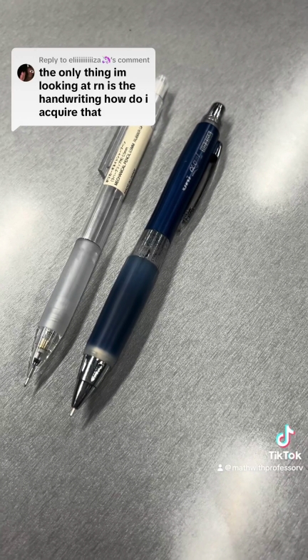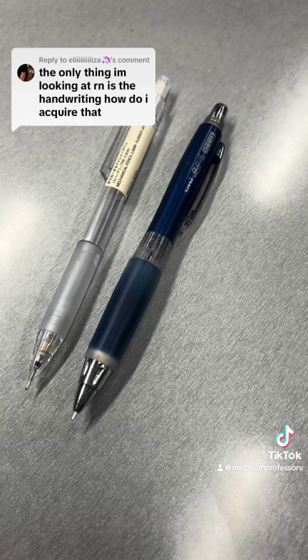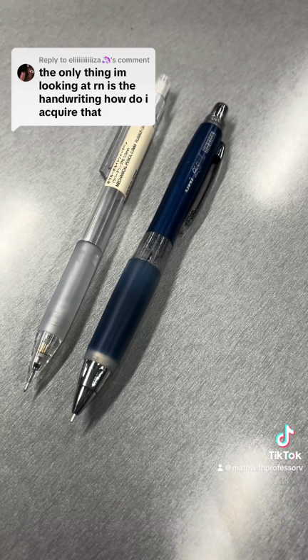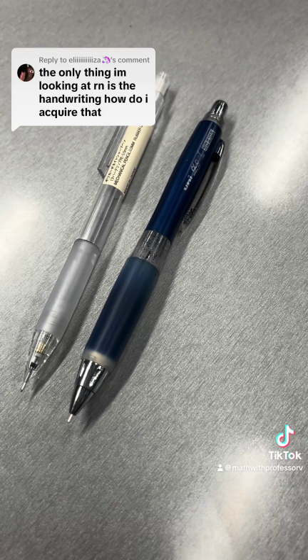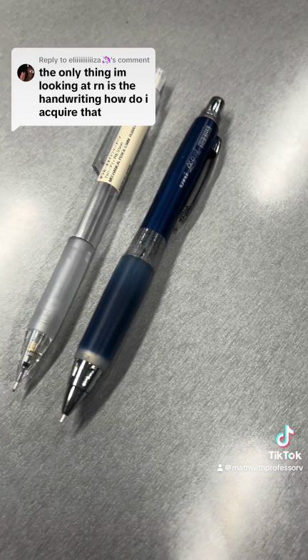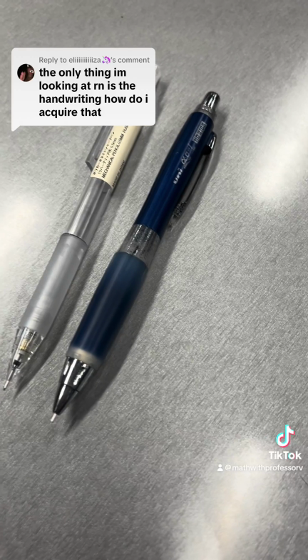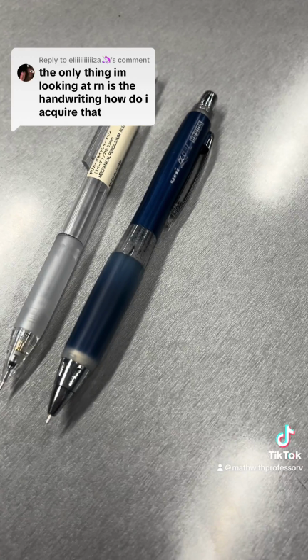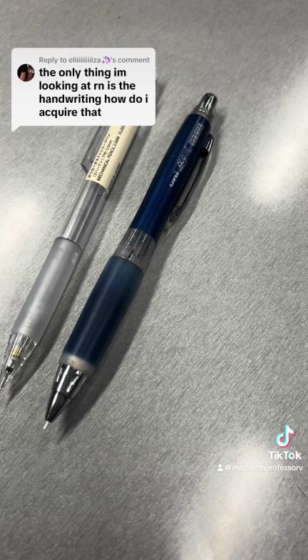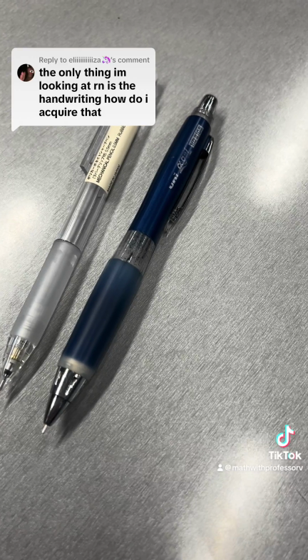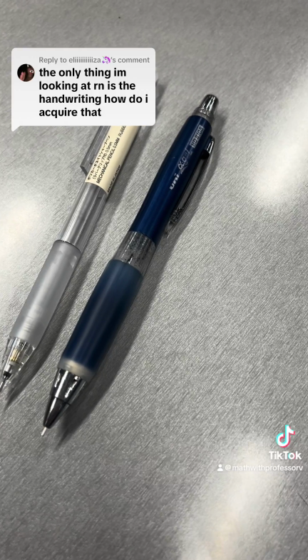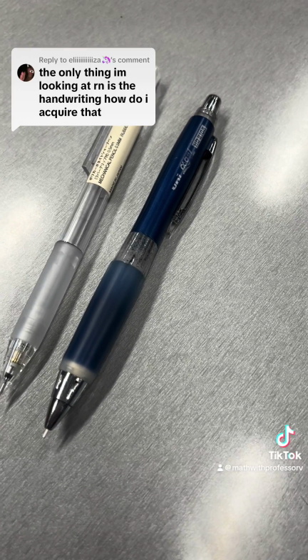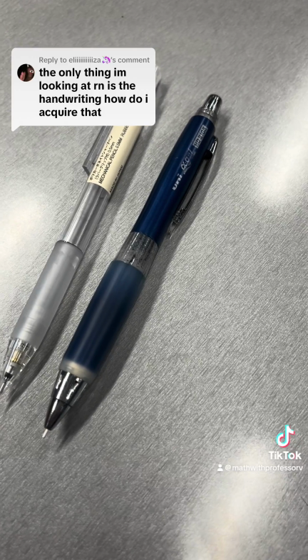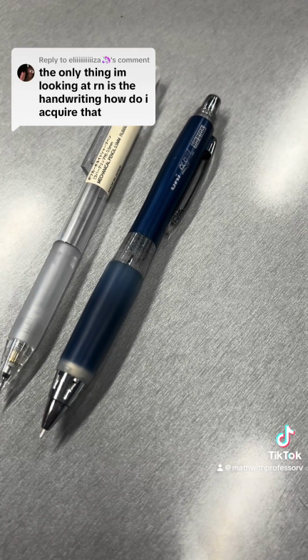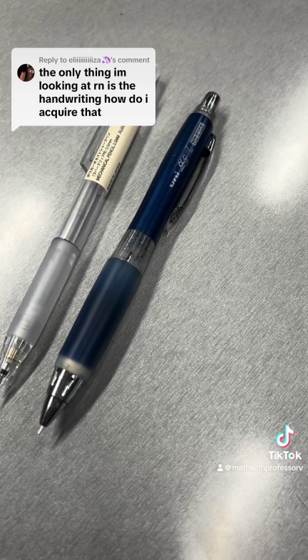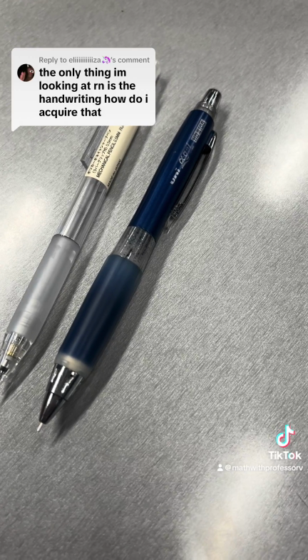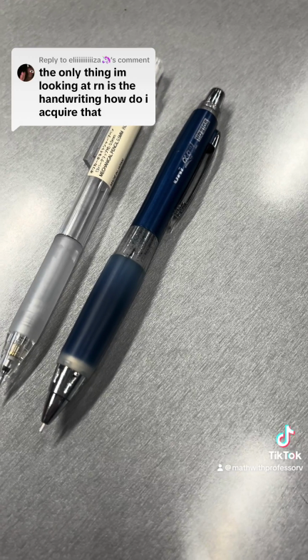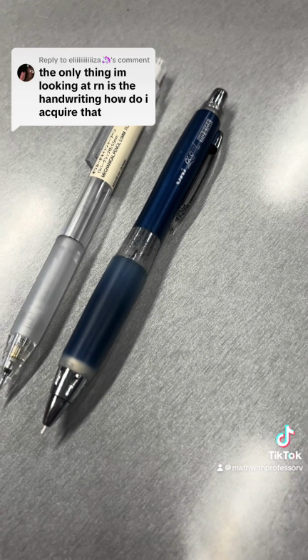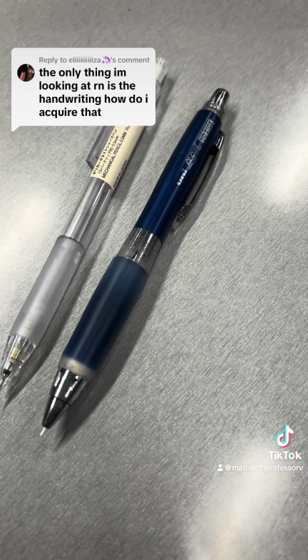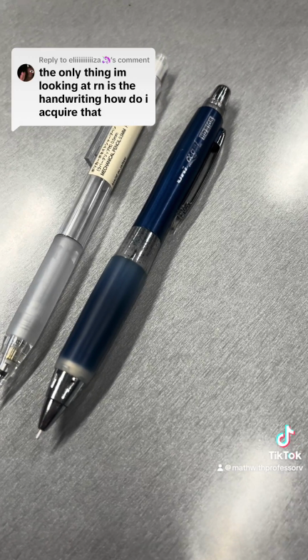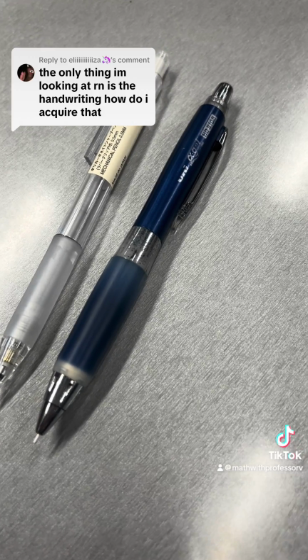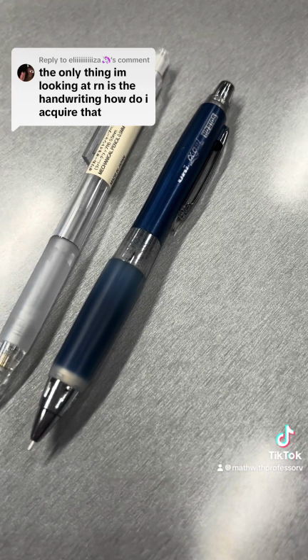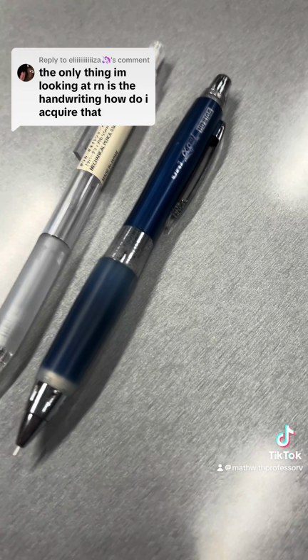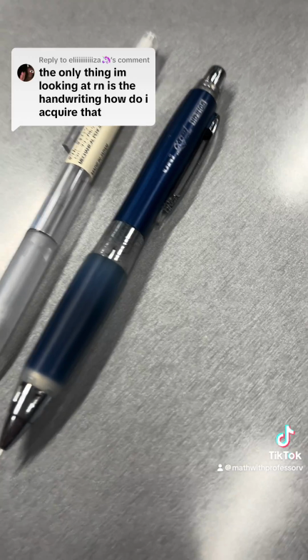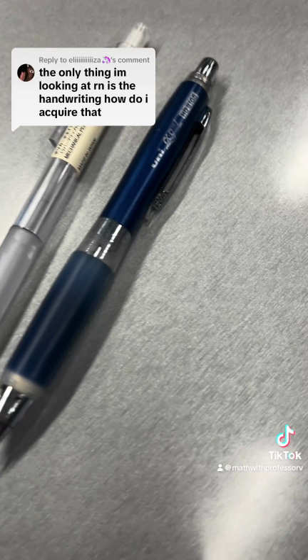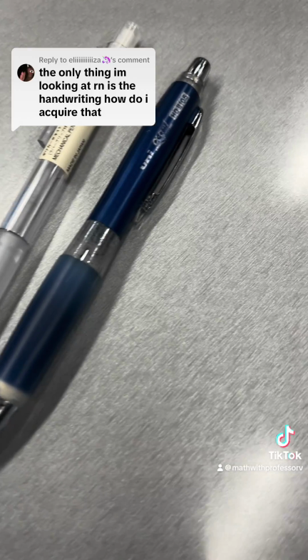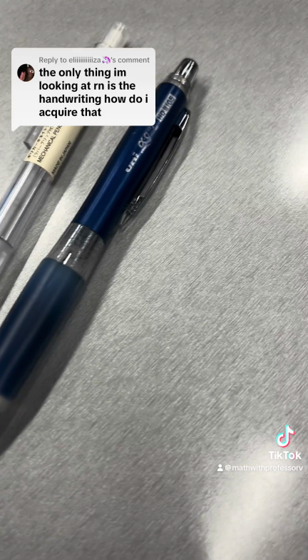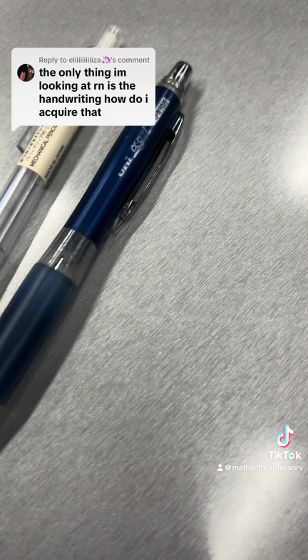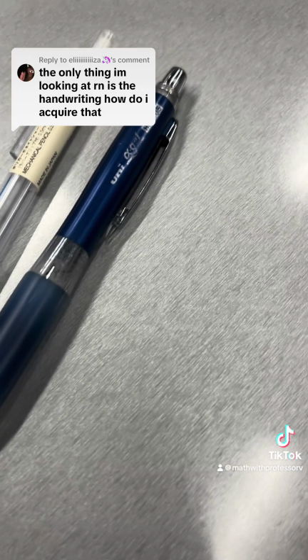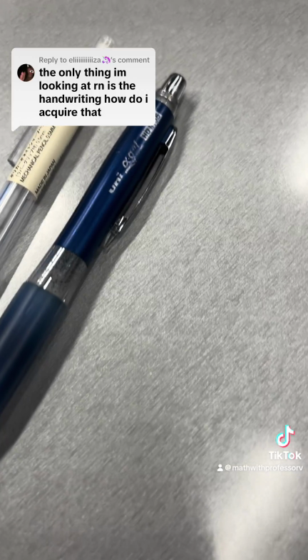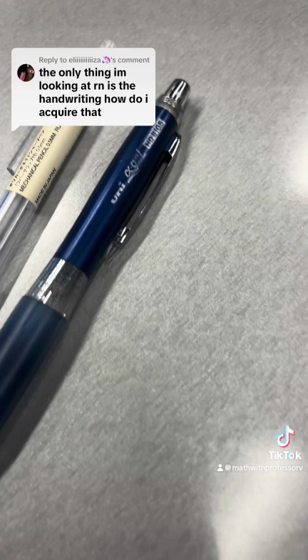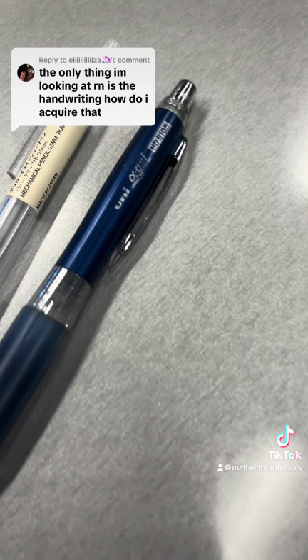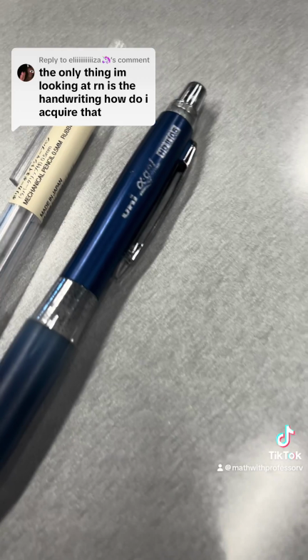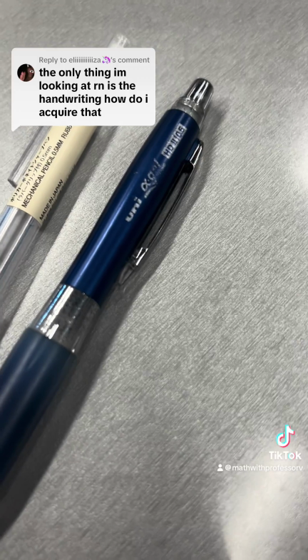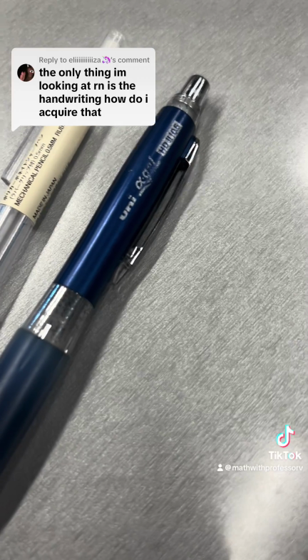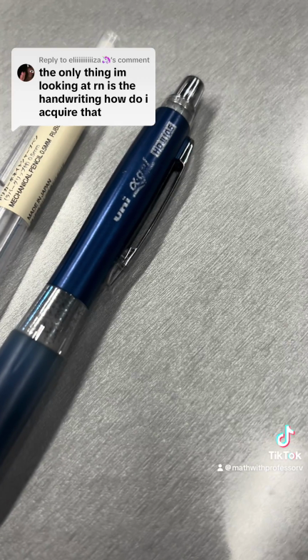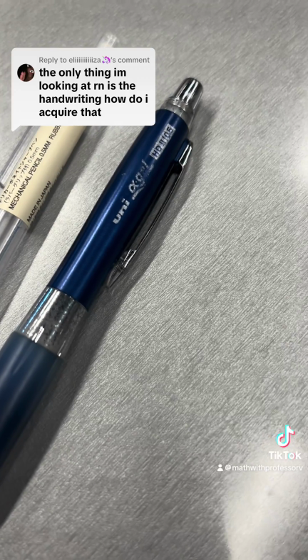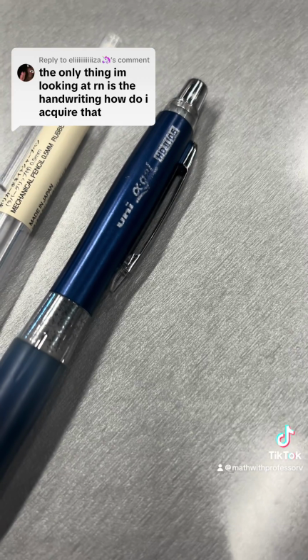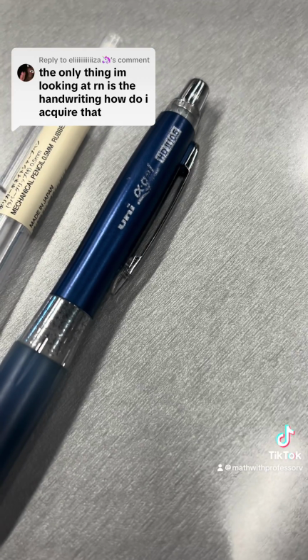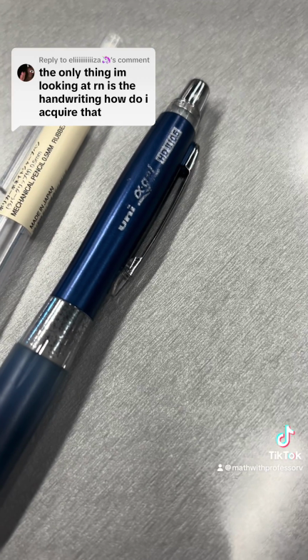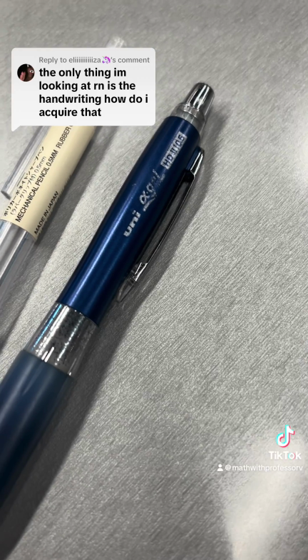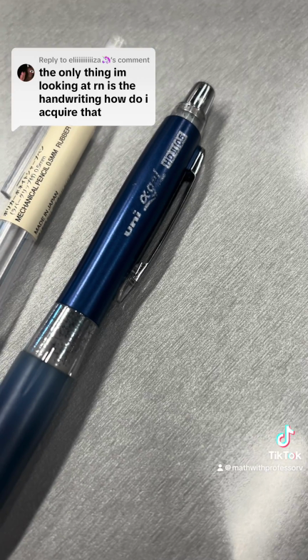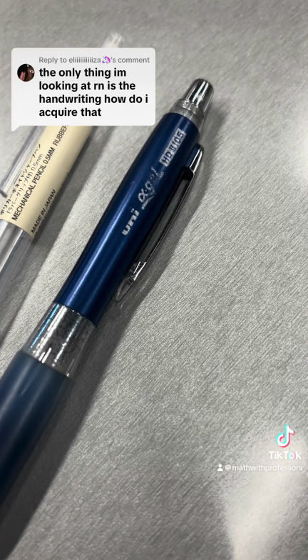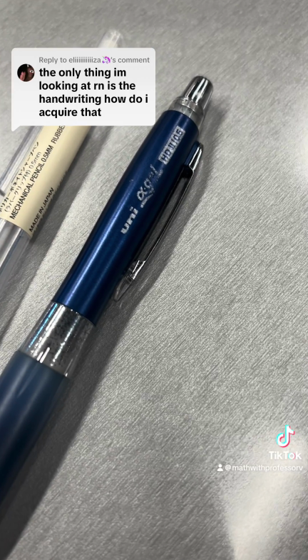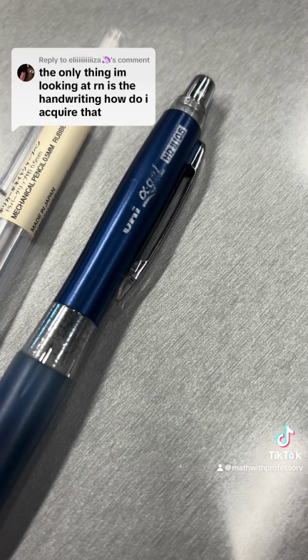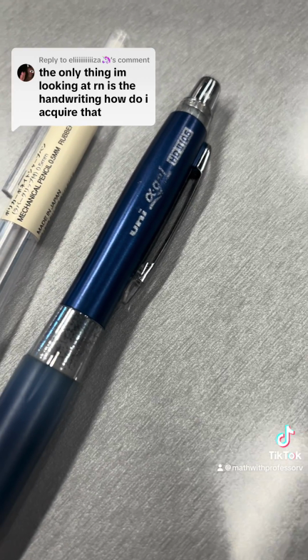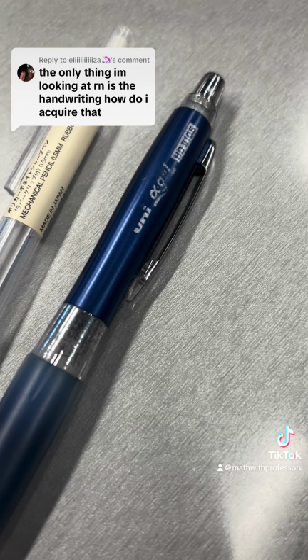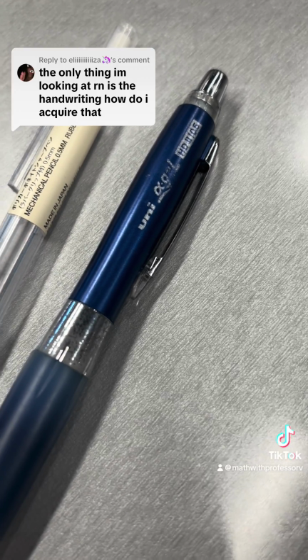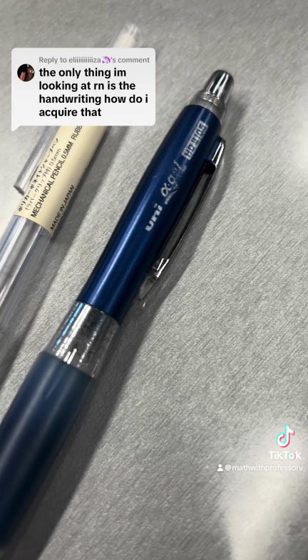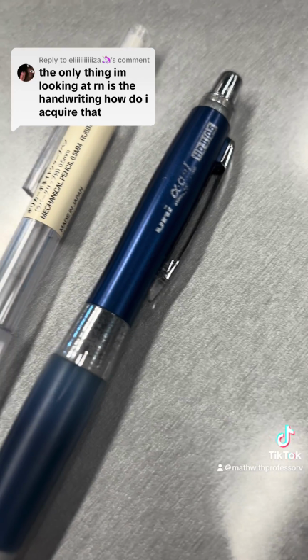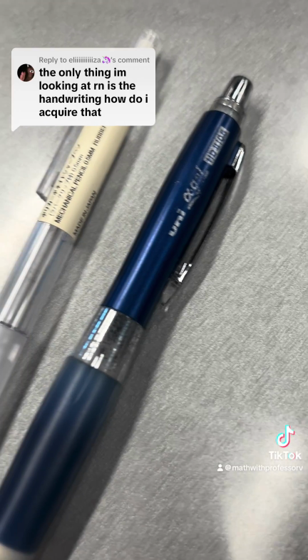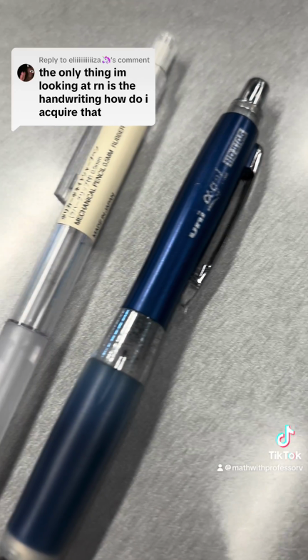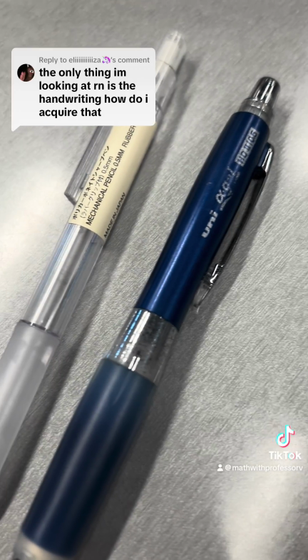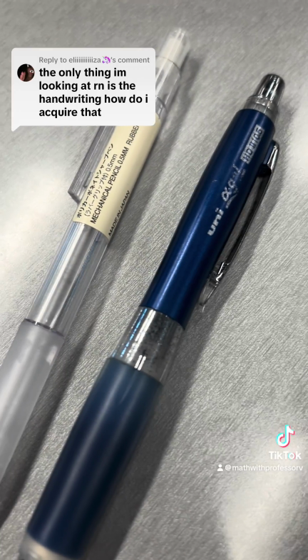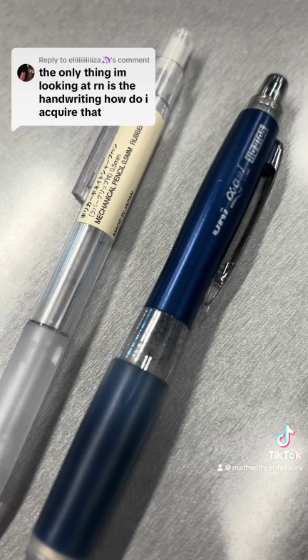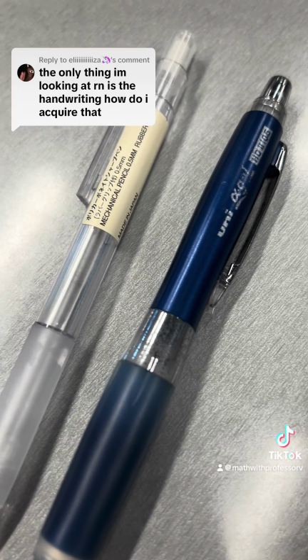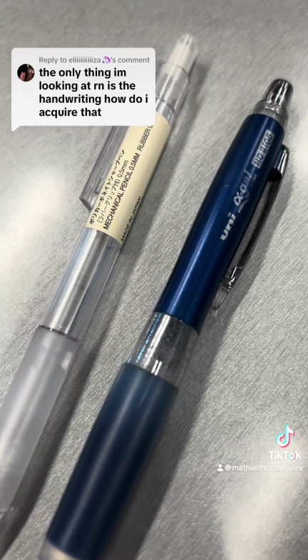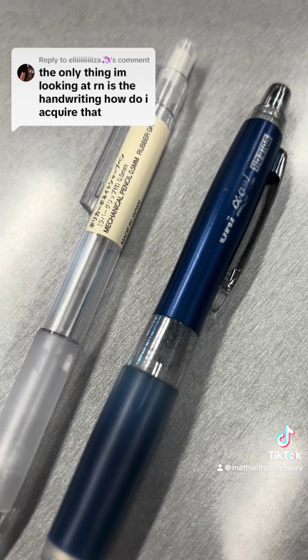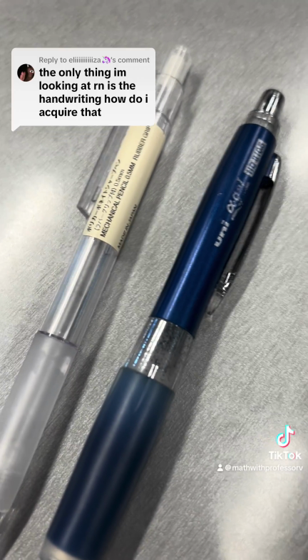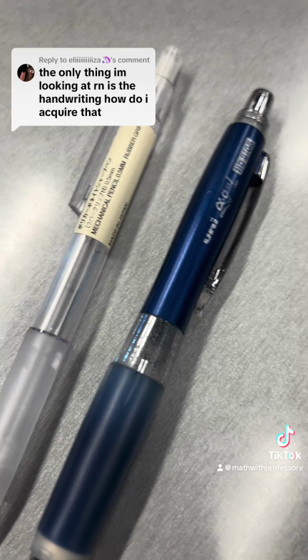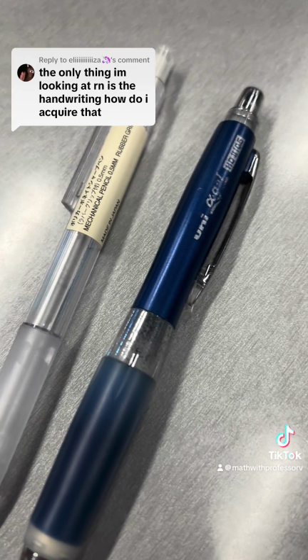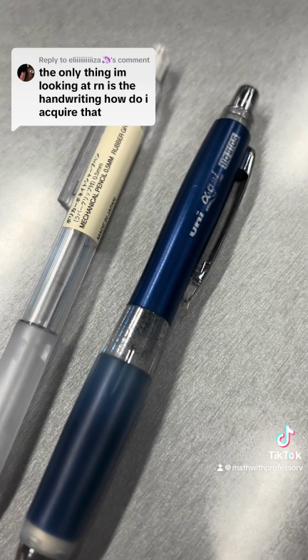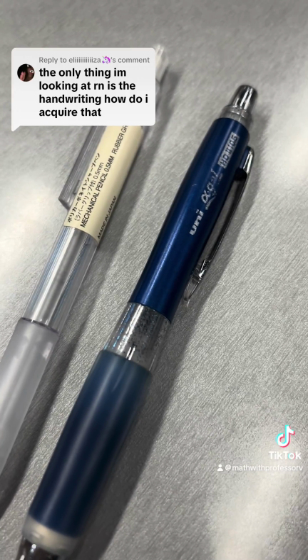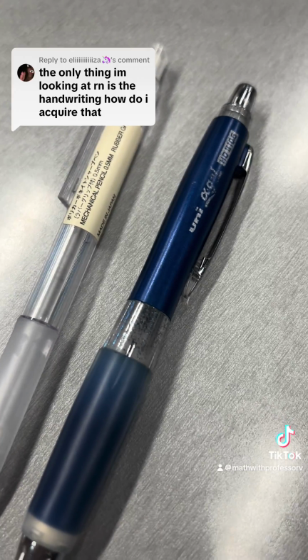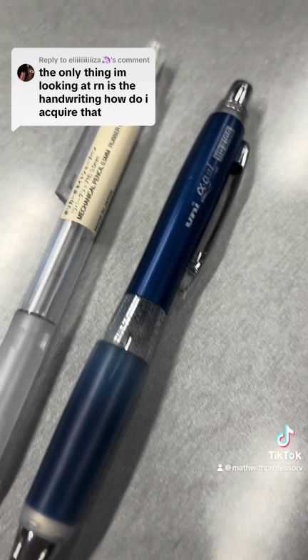These are the writing utensils — just a little zoom in in case you want to order them. Although we are not sponsored, so I don't know how we feel about this, but just here to help the people.